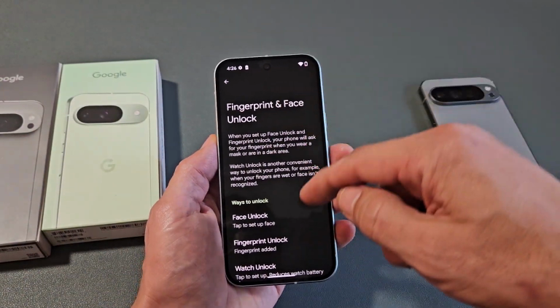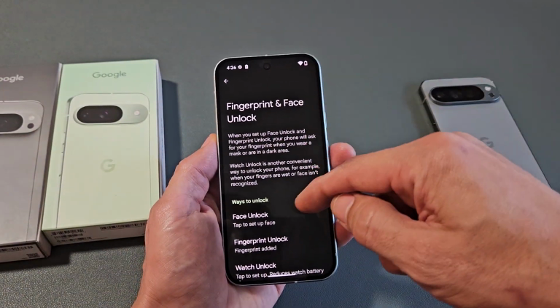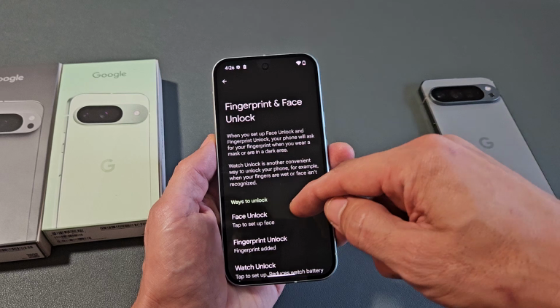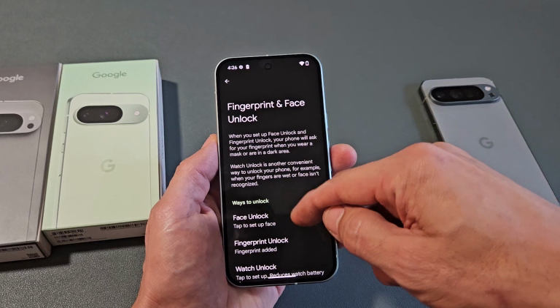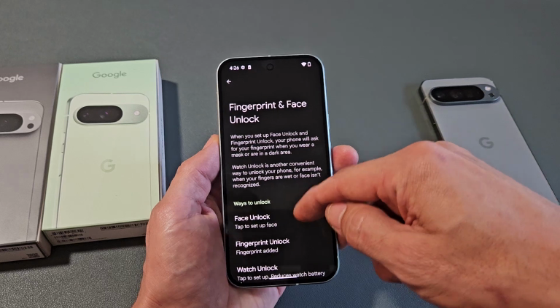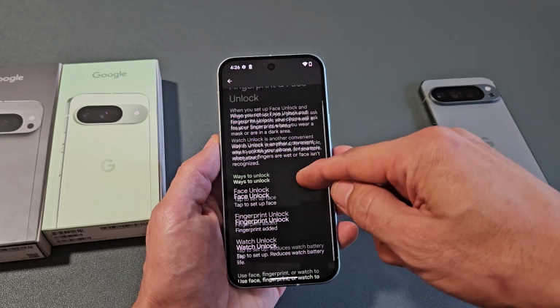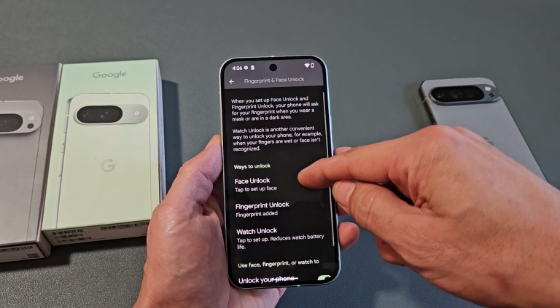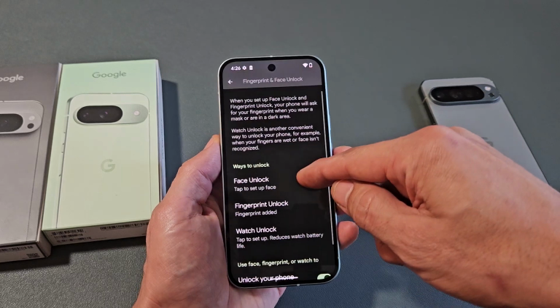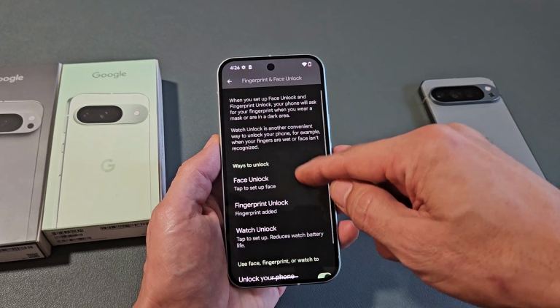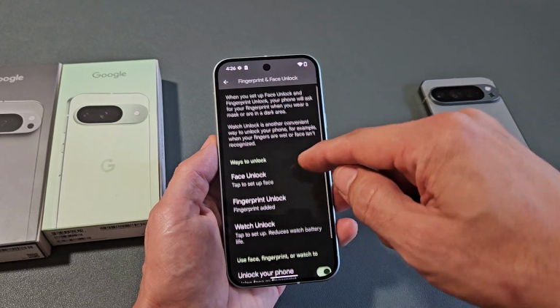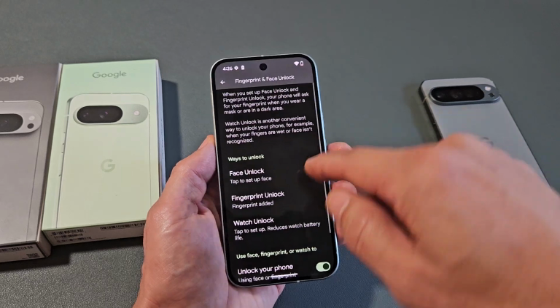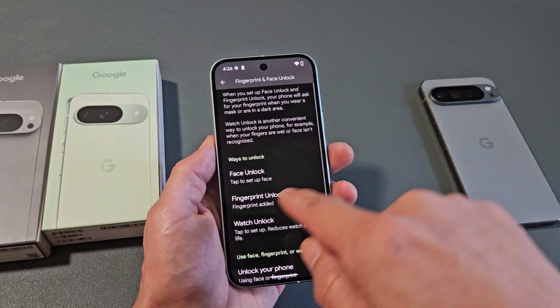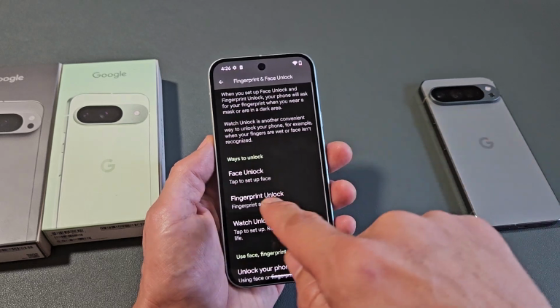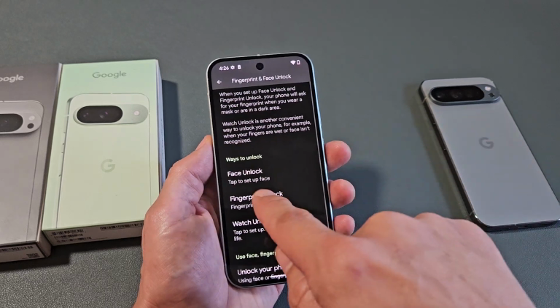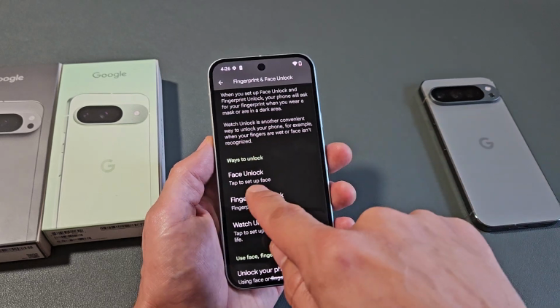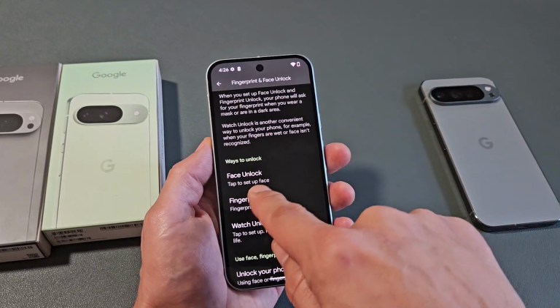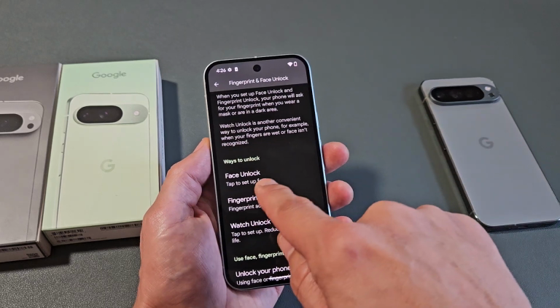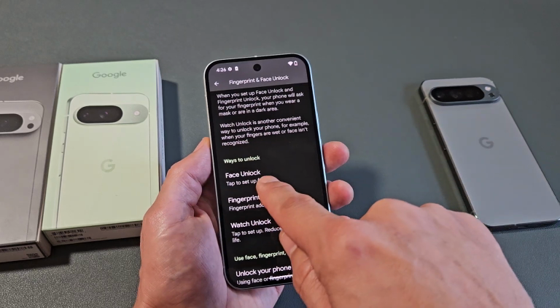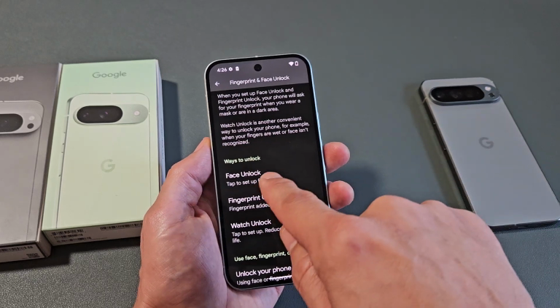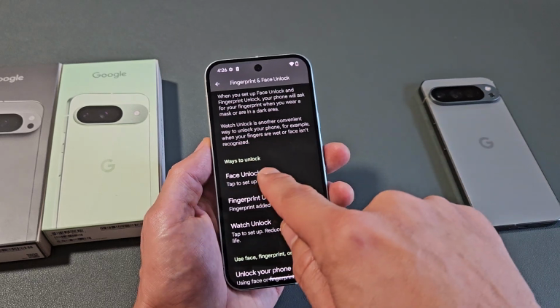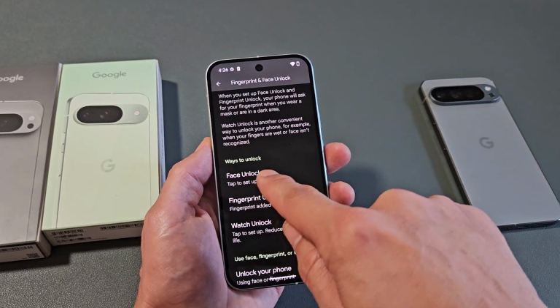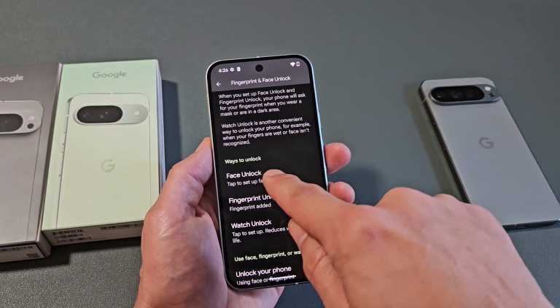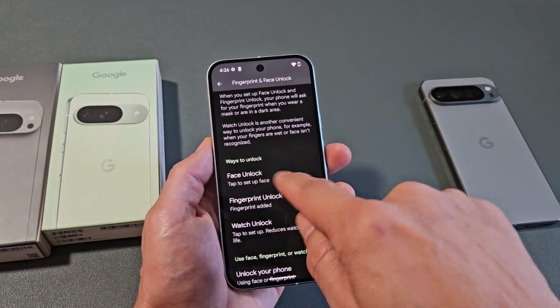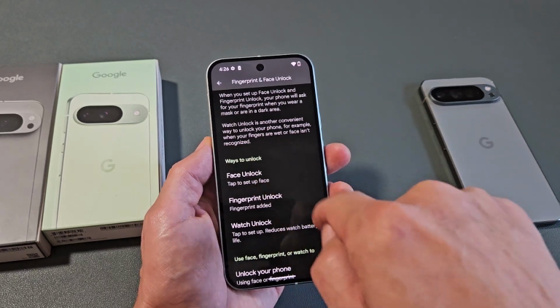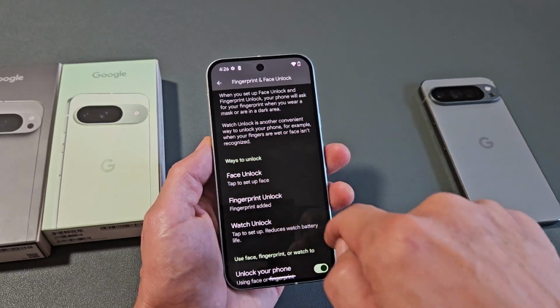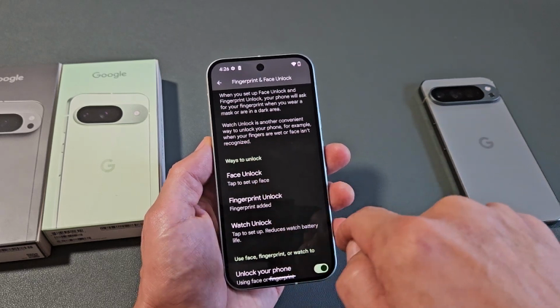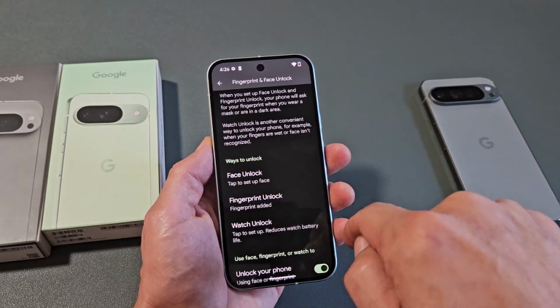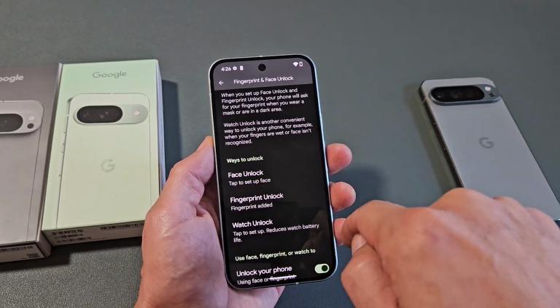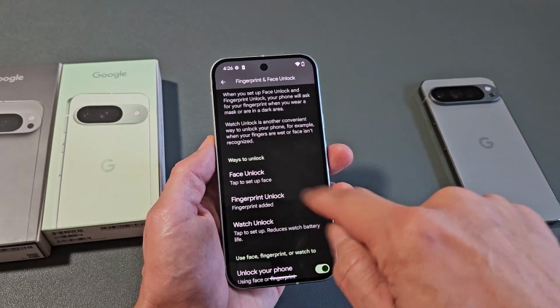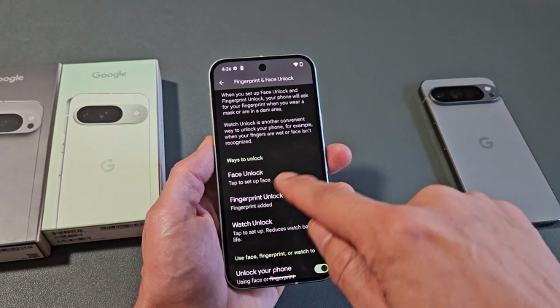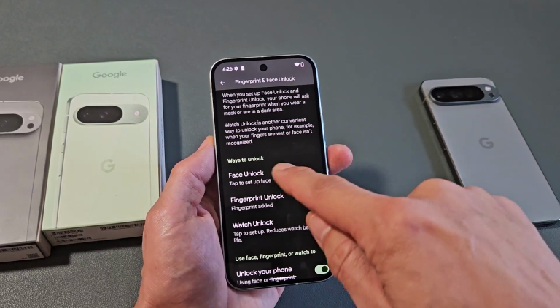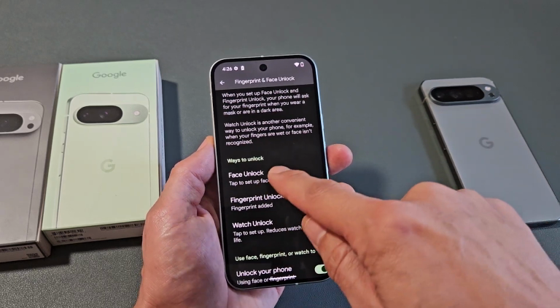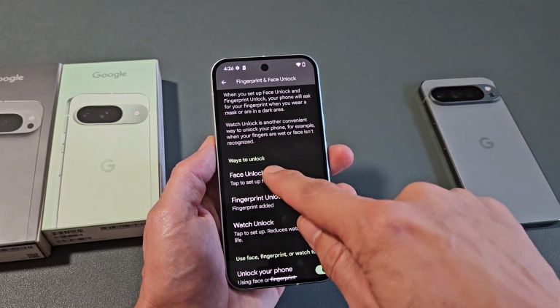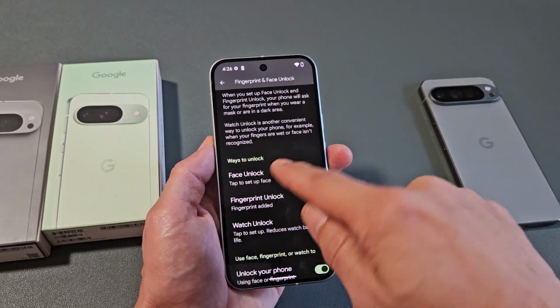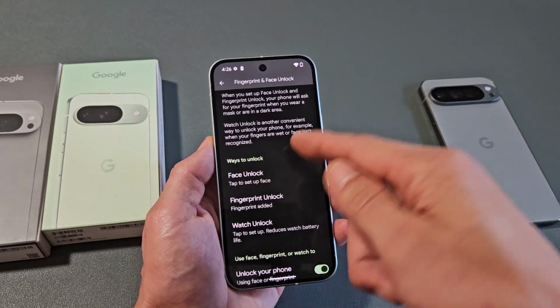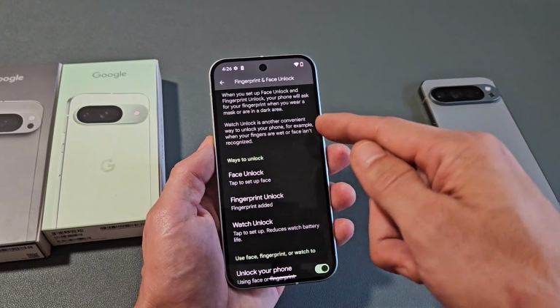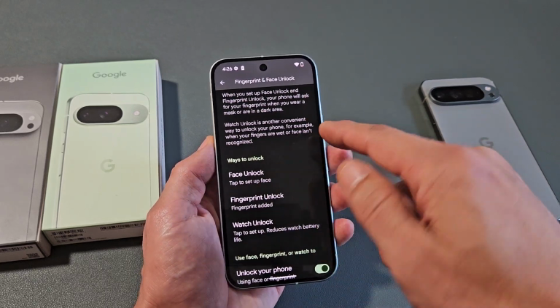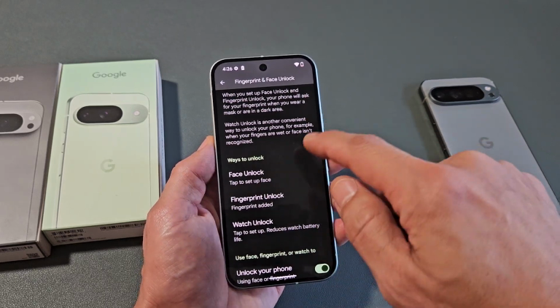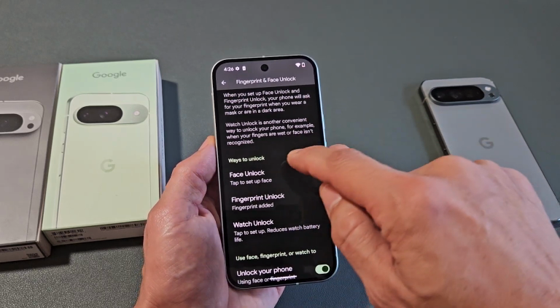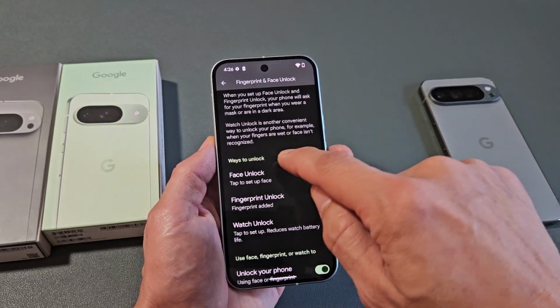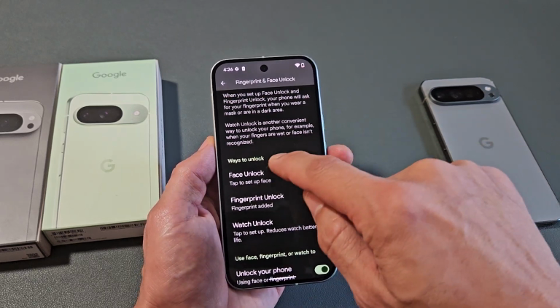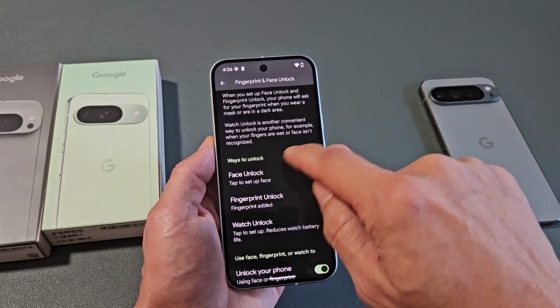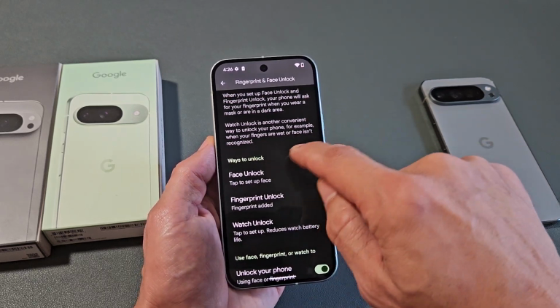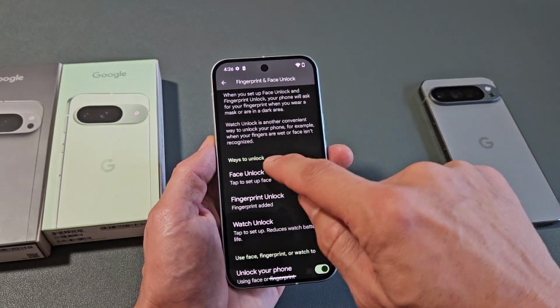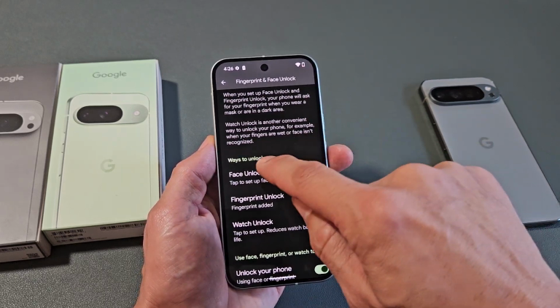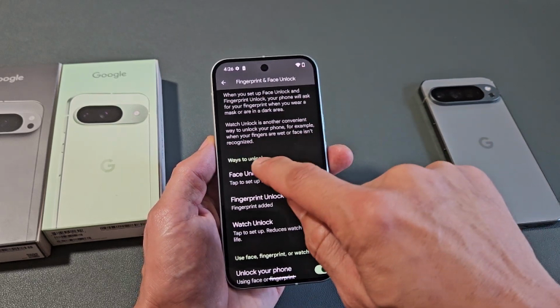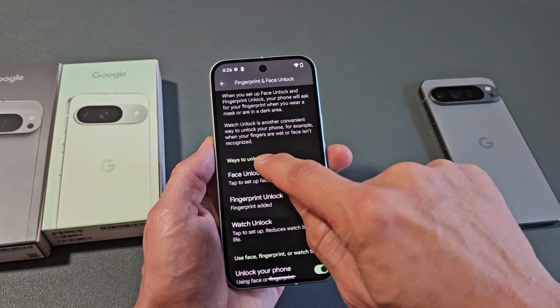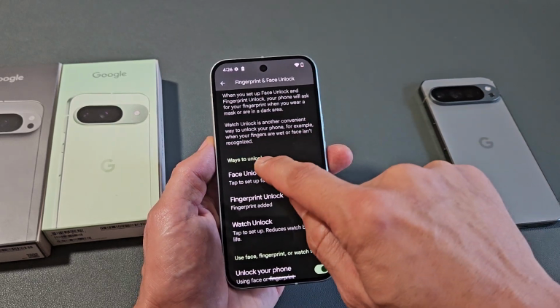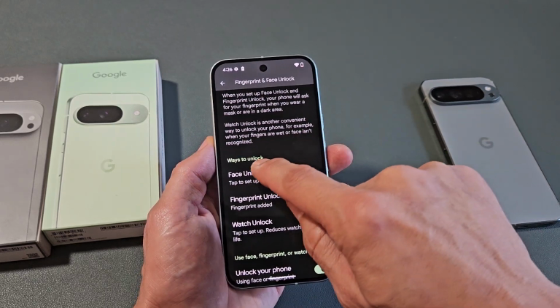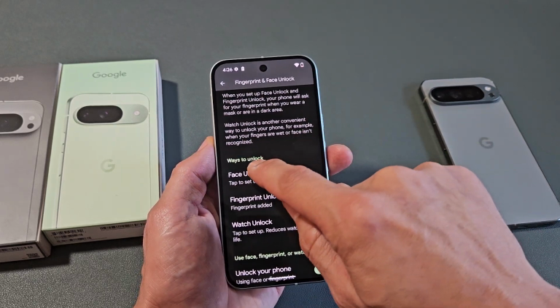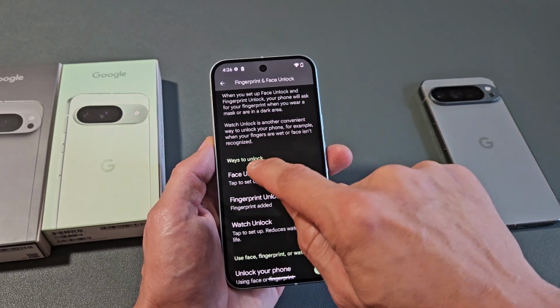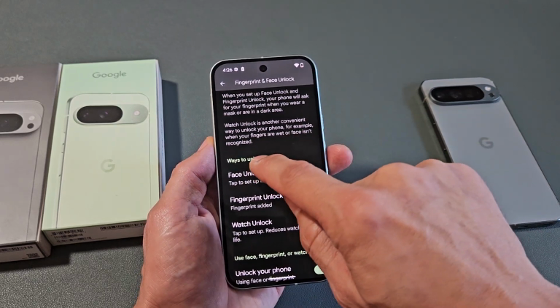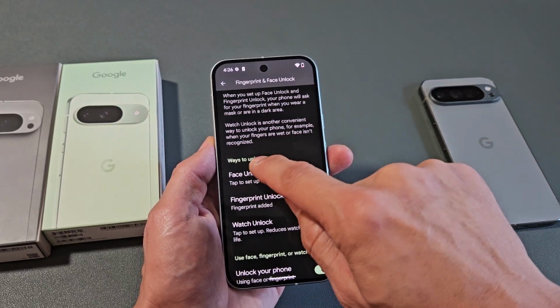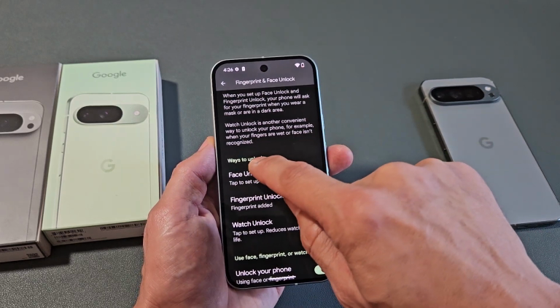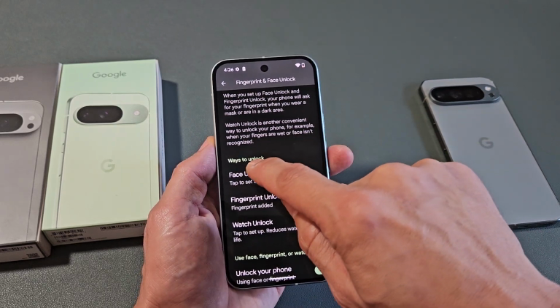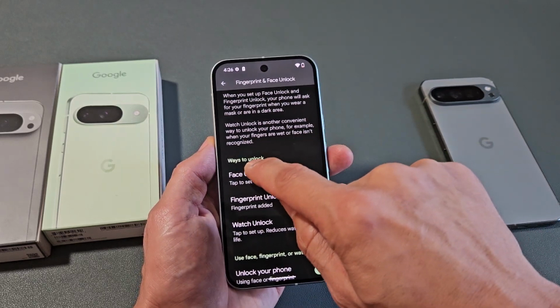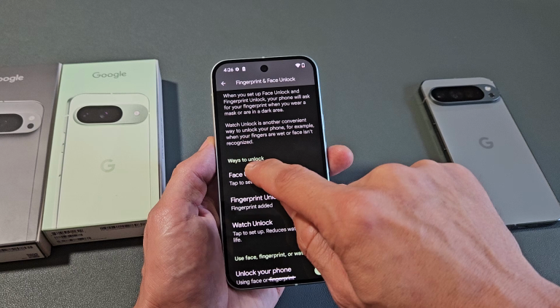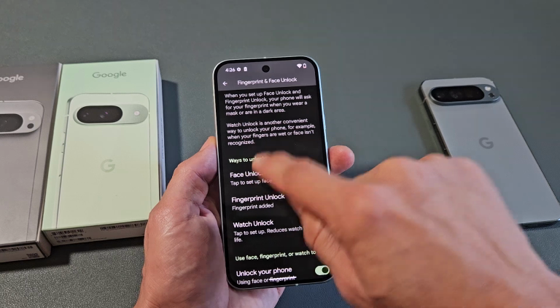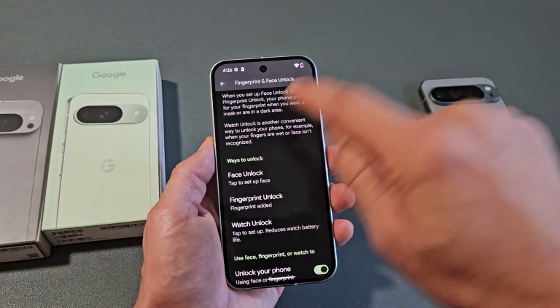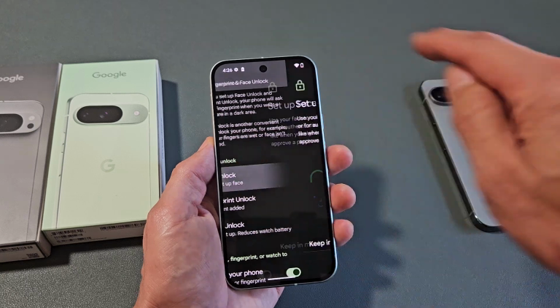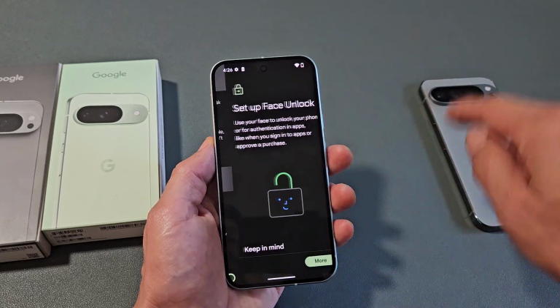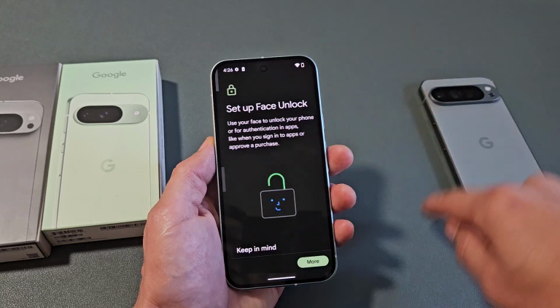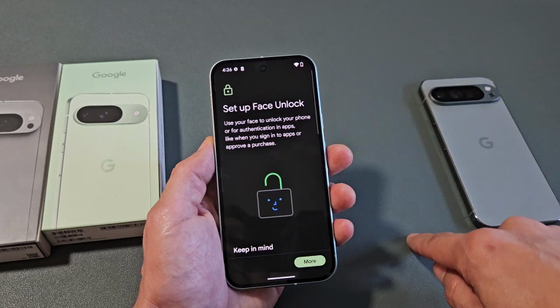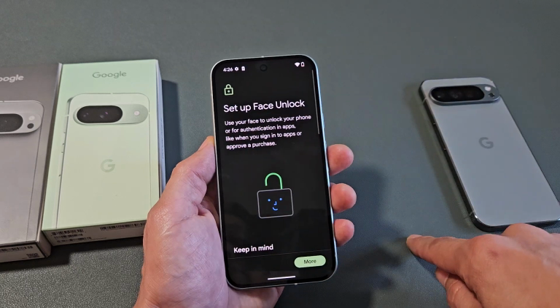Now, we're going to scroll down to Face Unlock — that's what we want. Face ID password, basically. So we're going to tap that to set up.